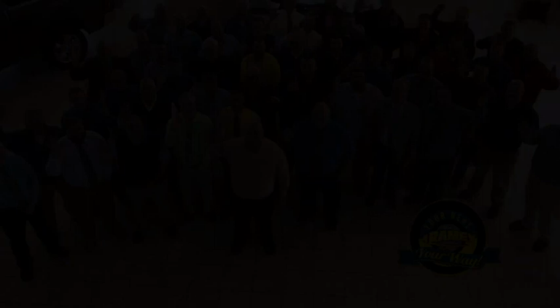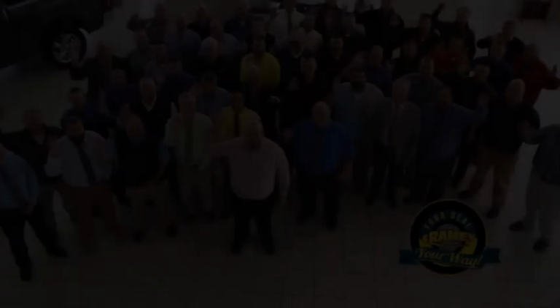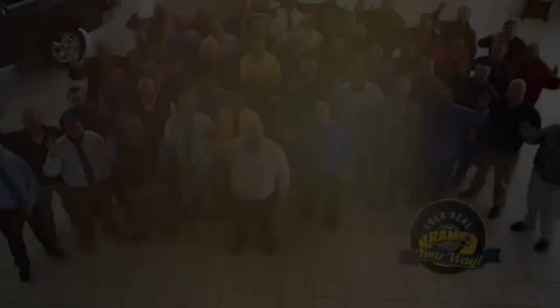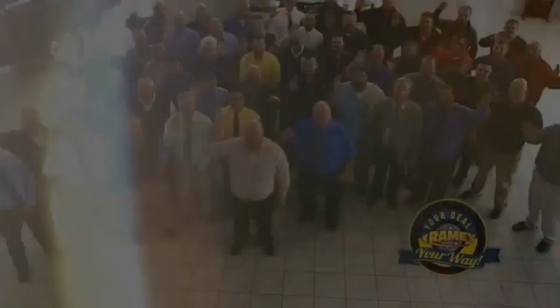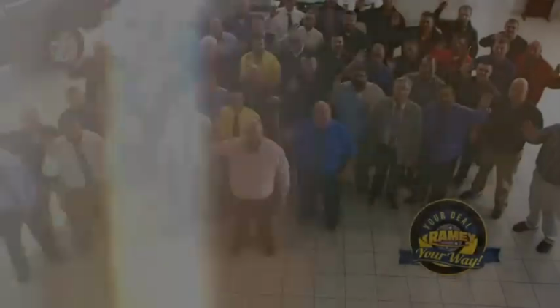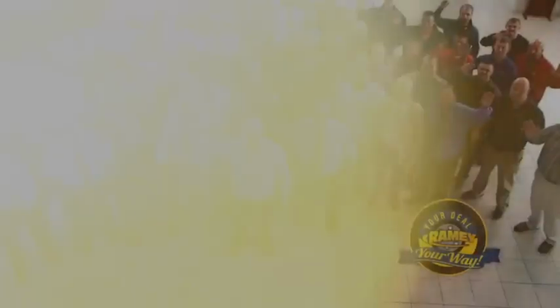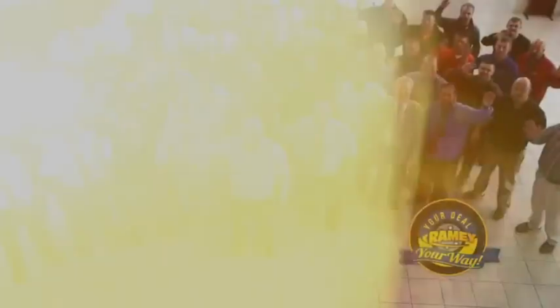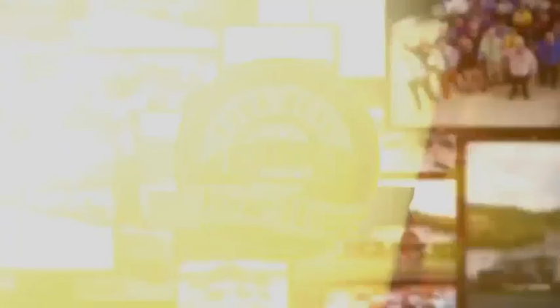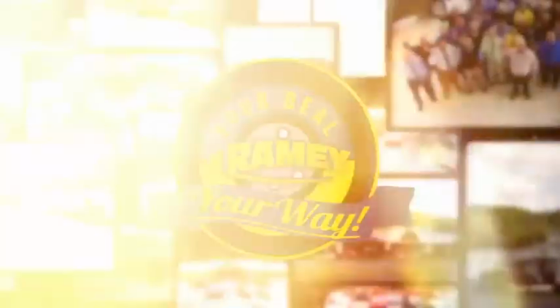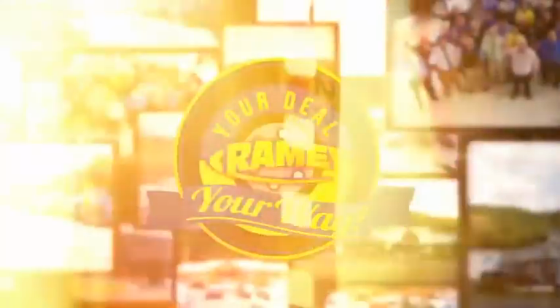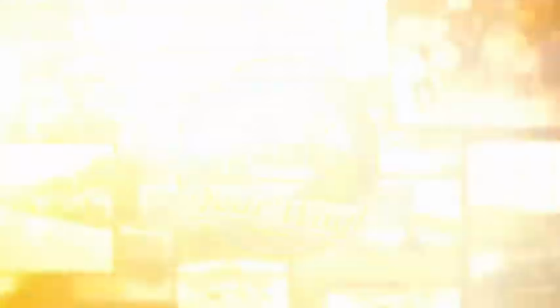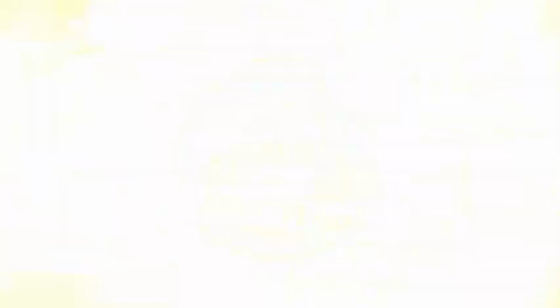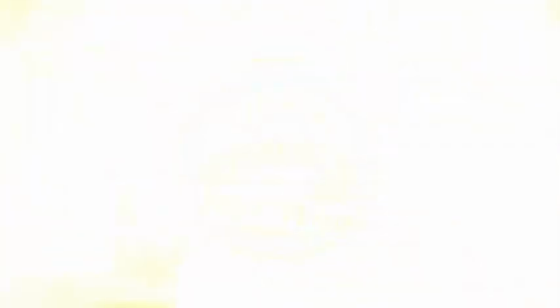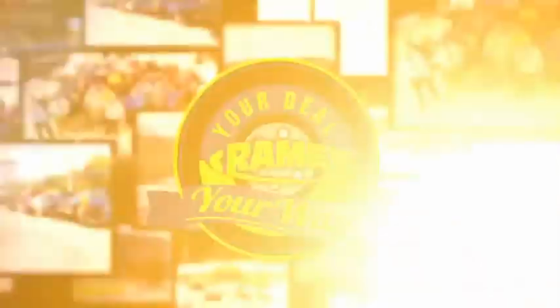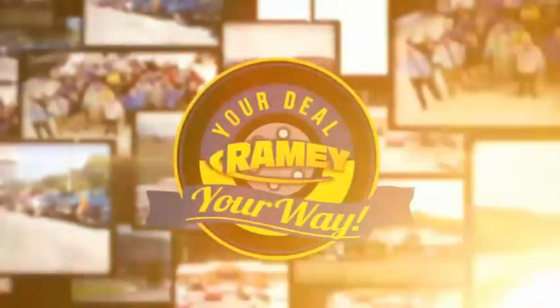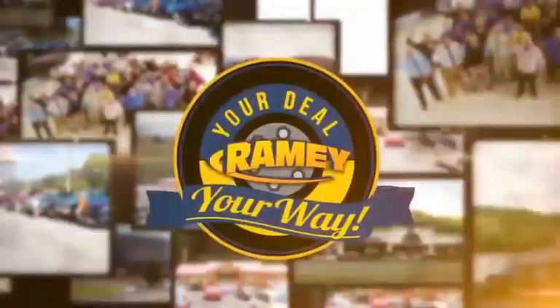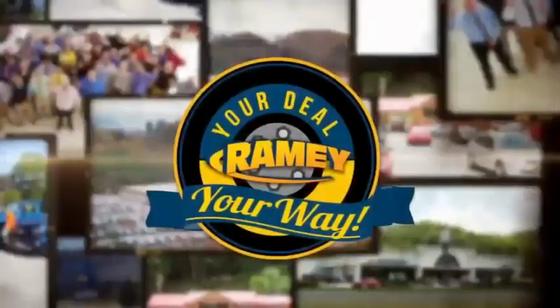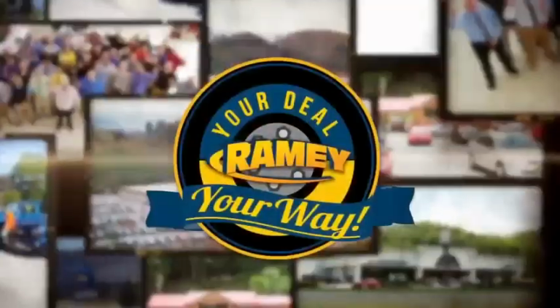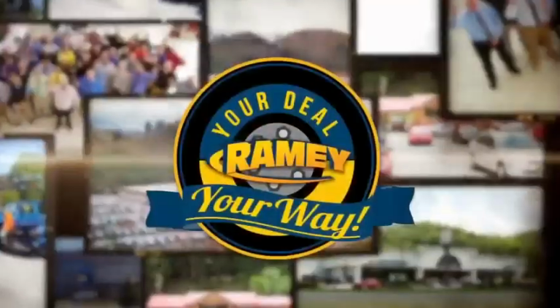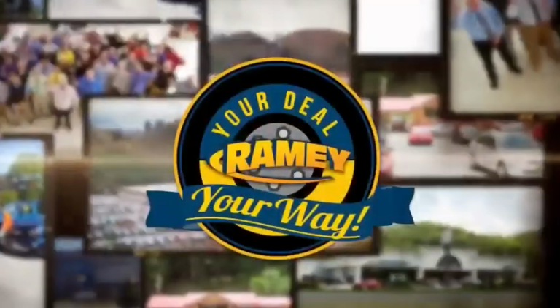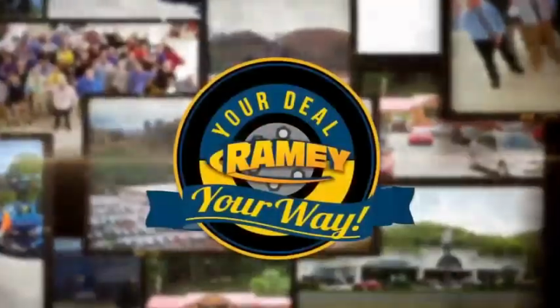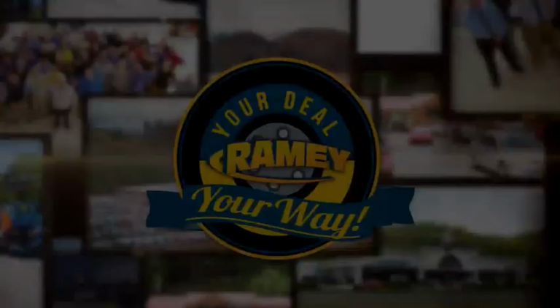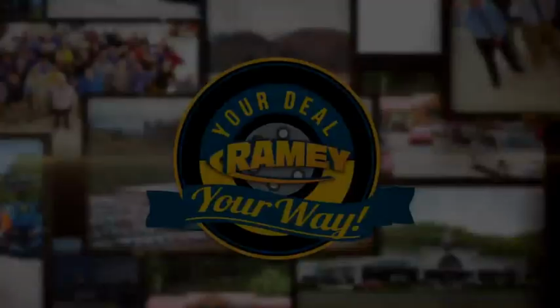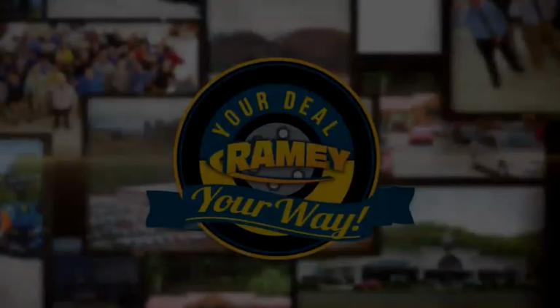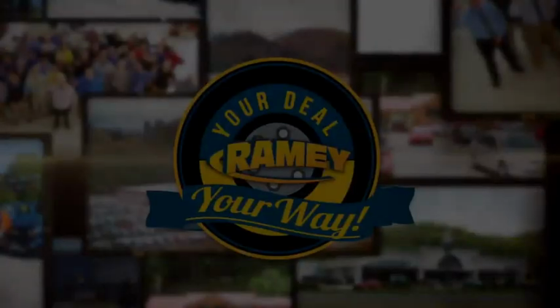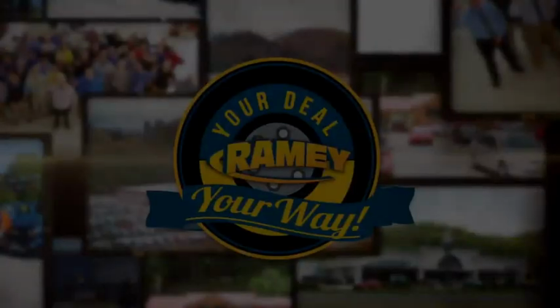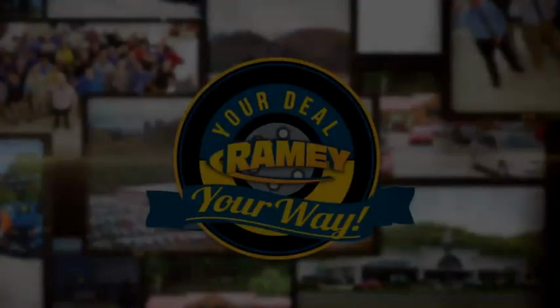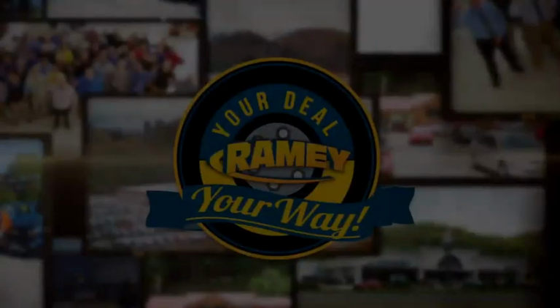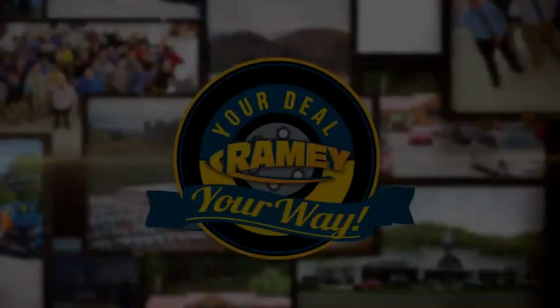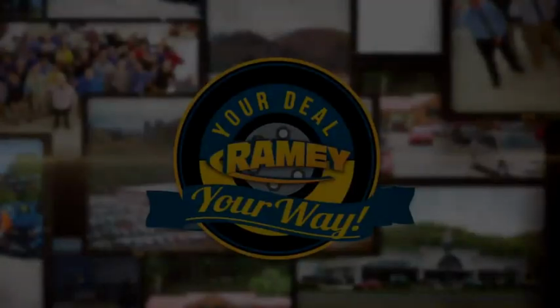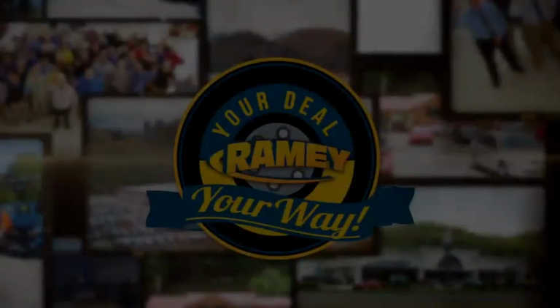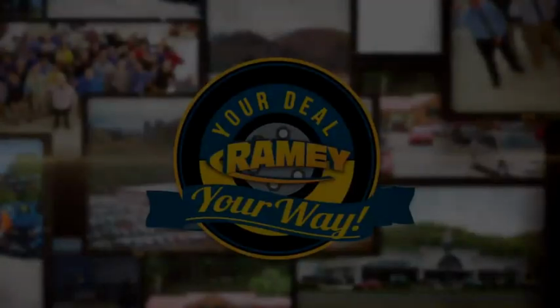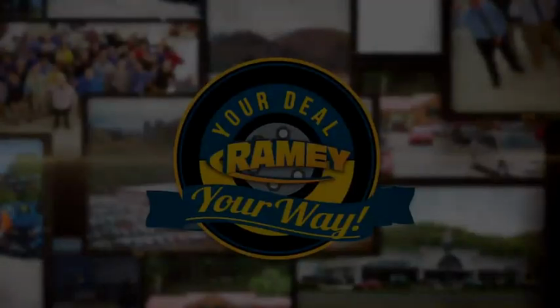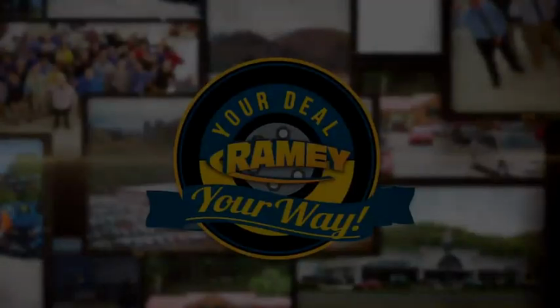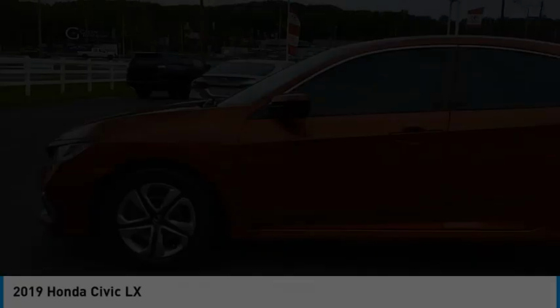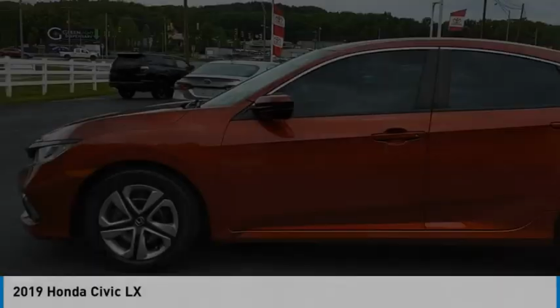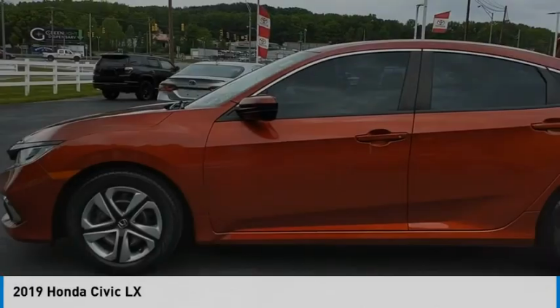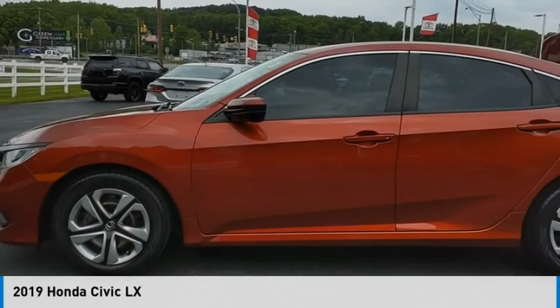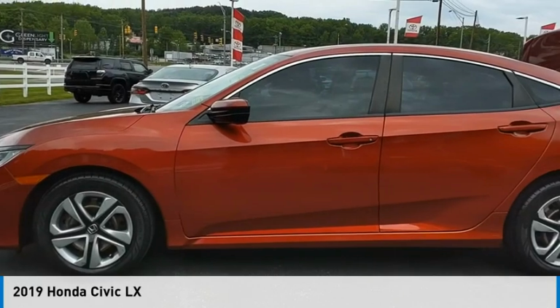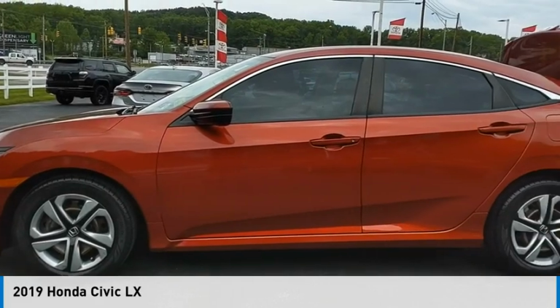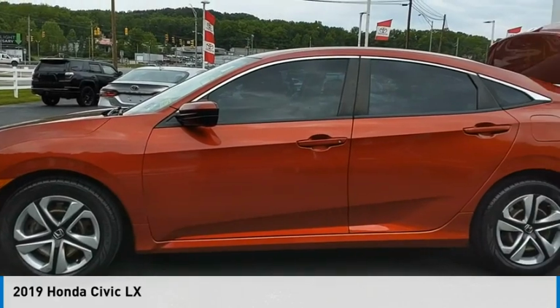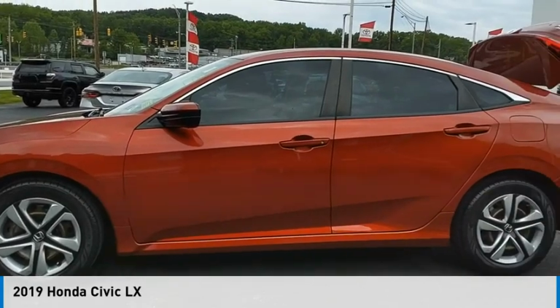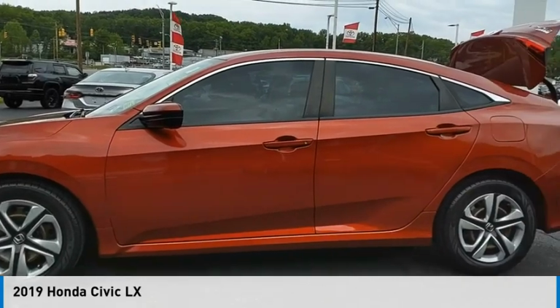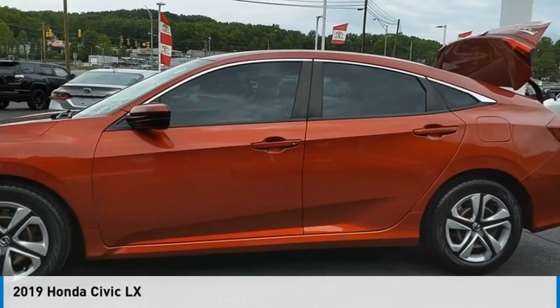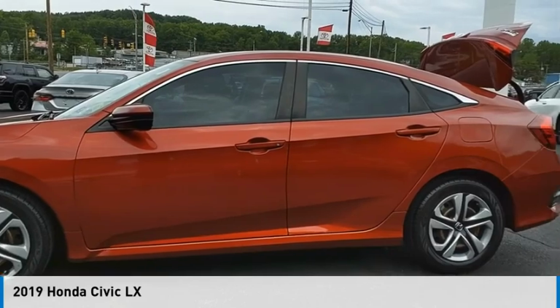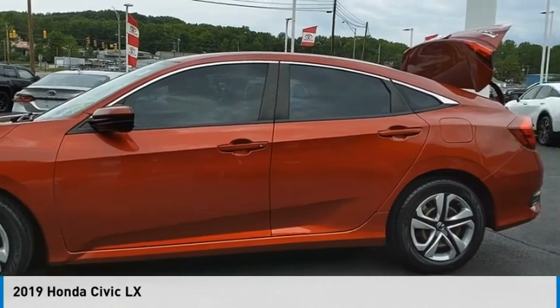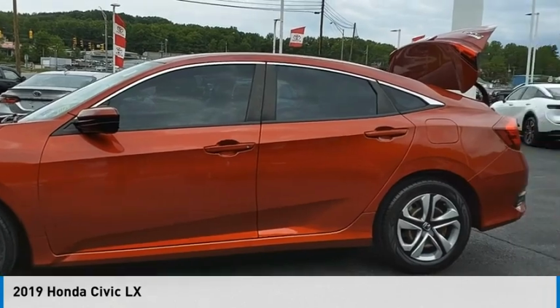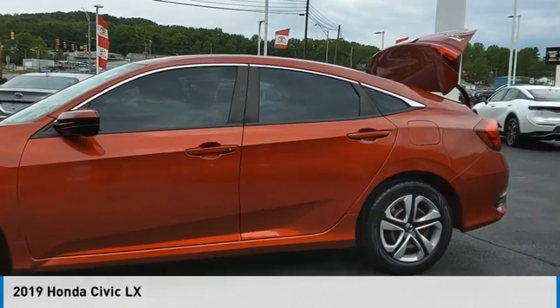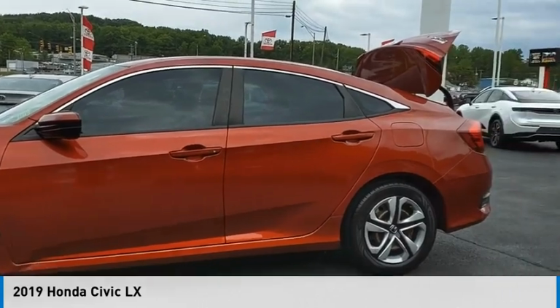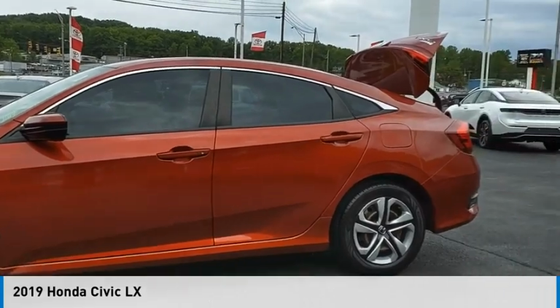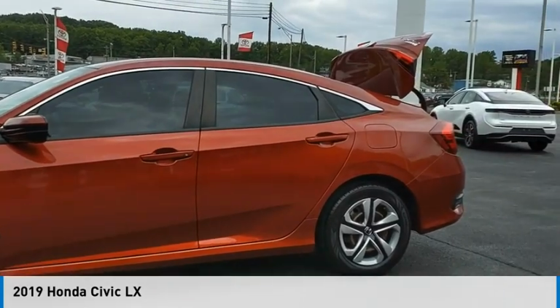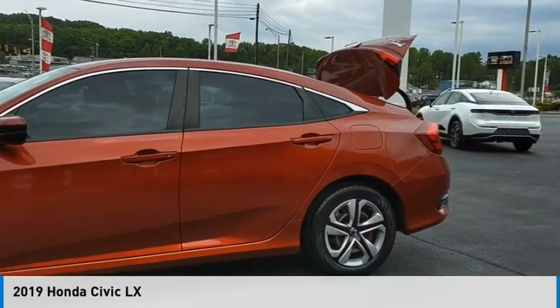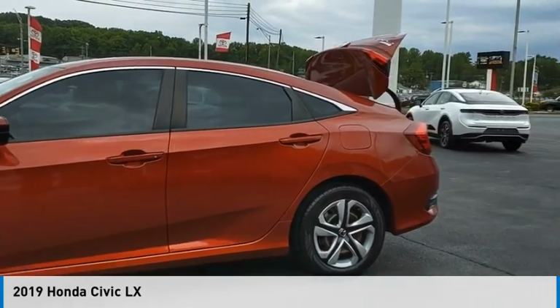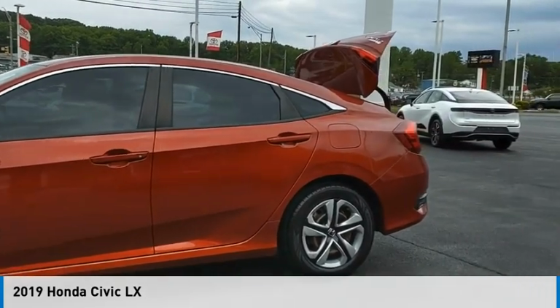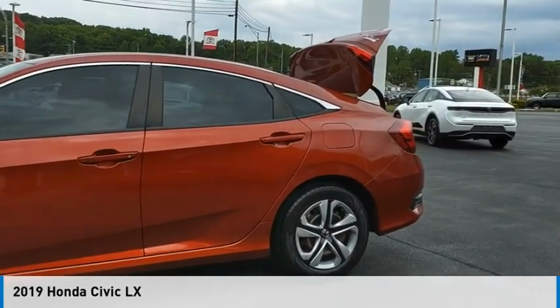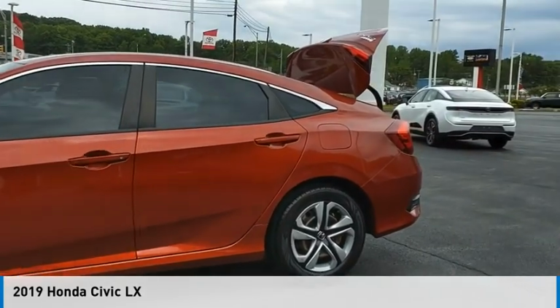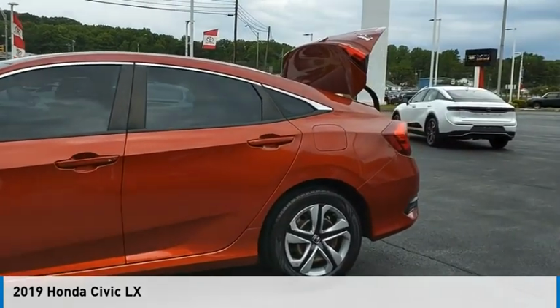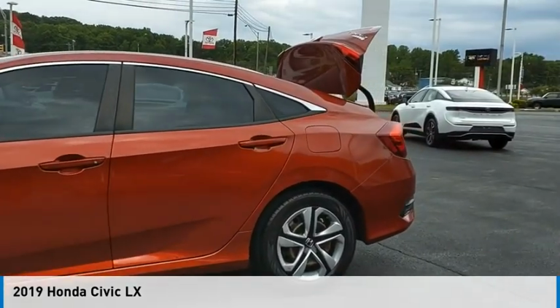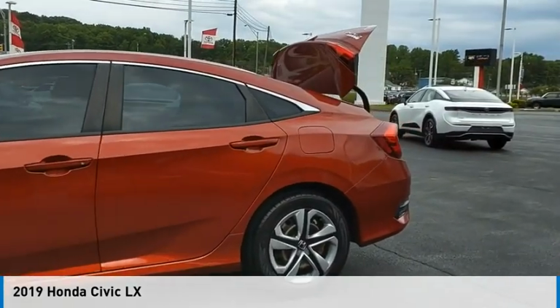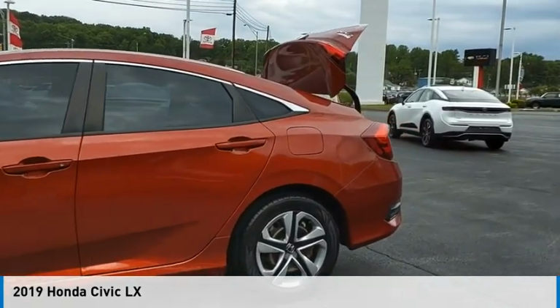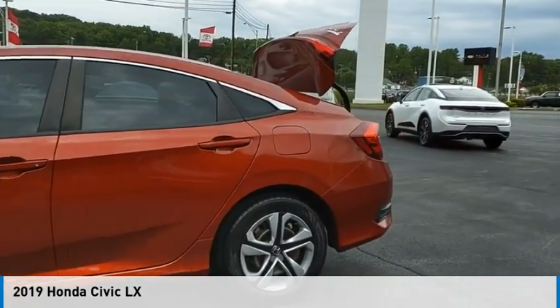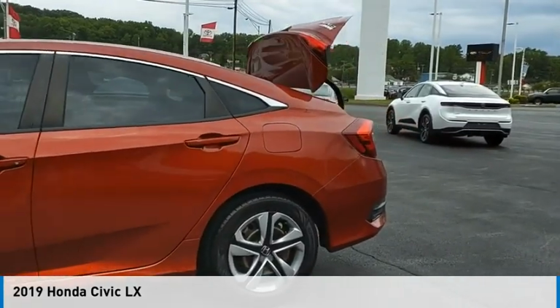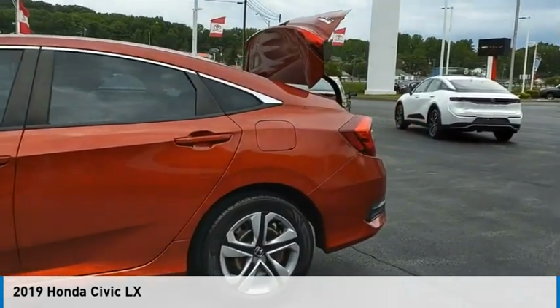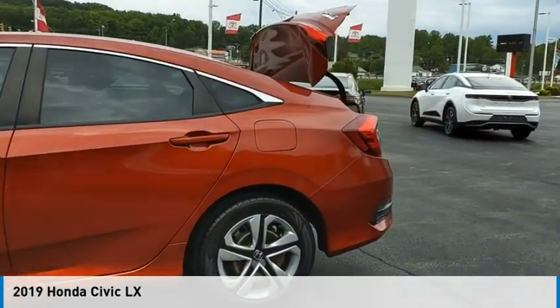At Ramey, it's your deal, your way. Come test drive the 2019 Civic.